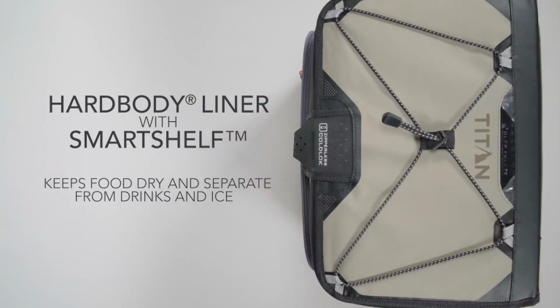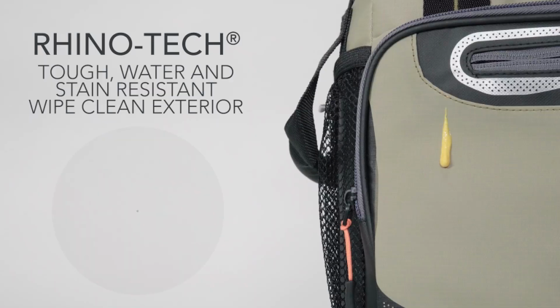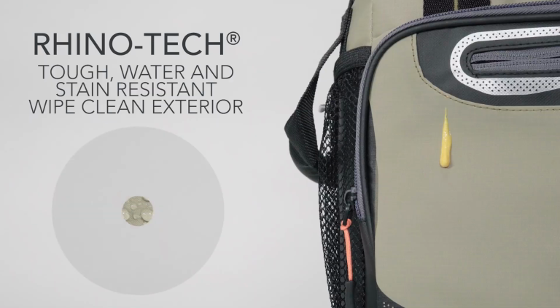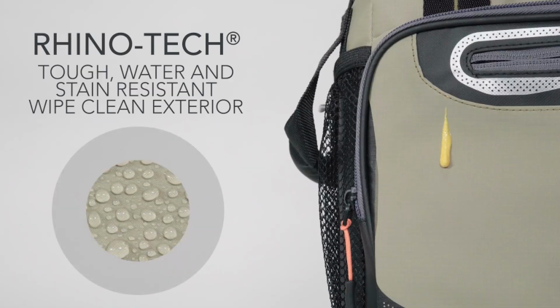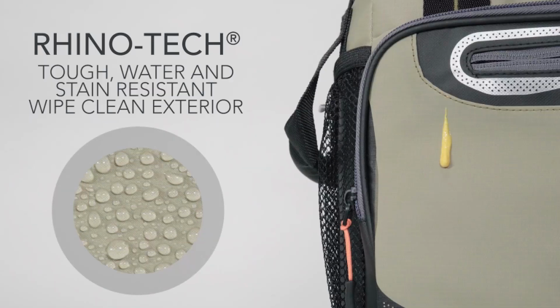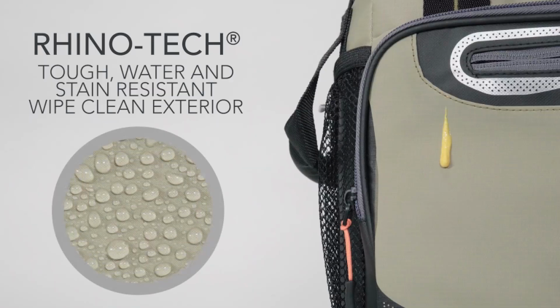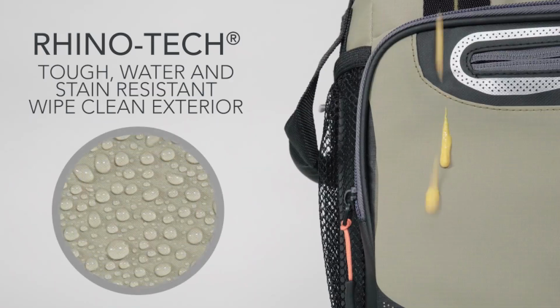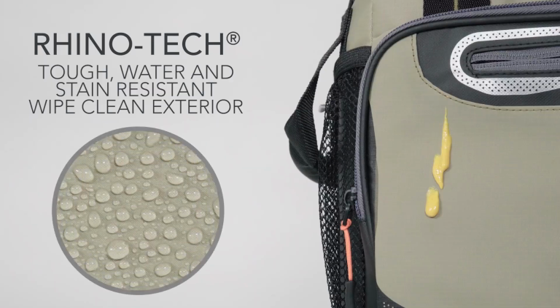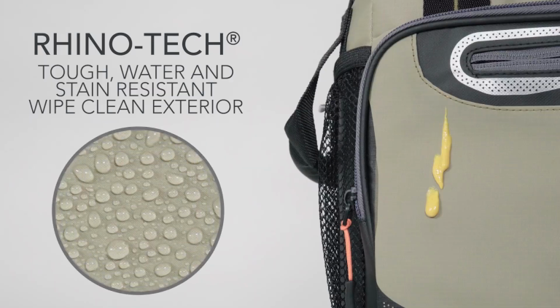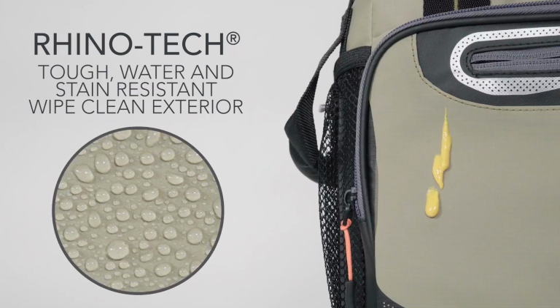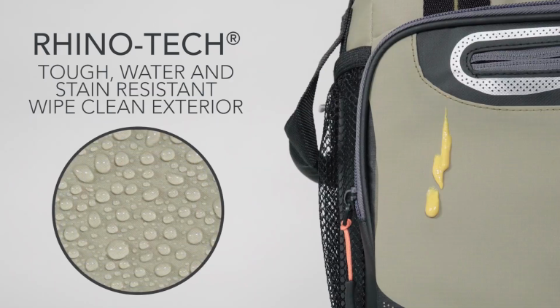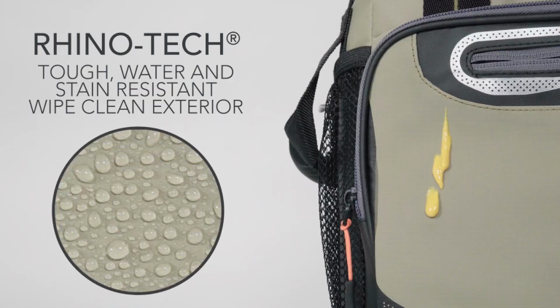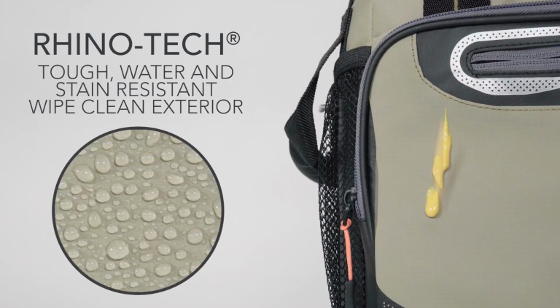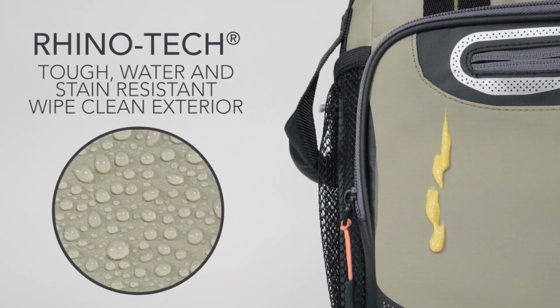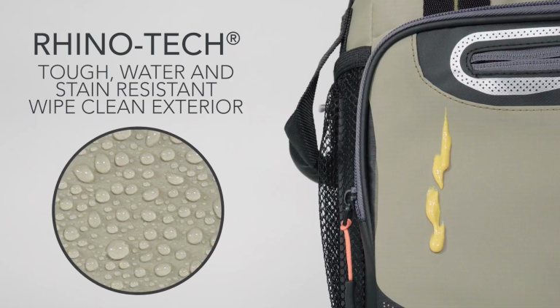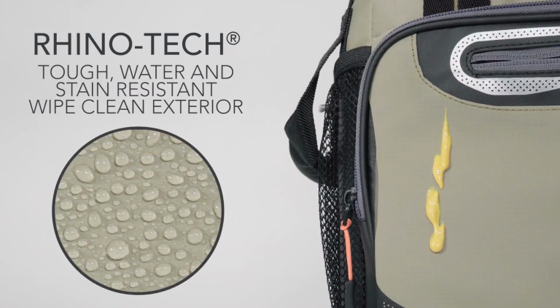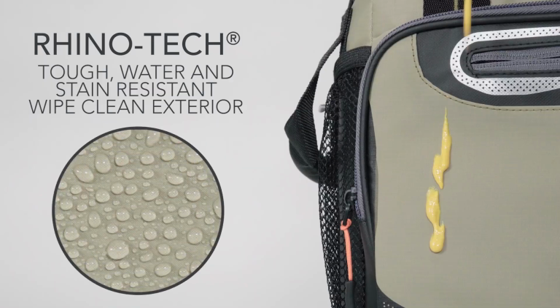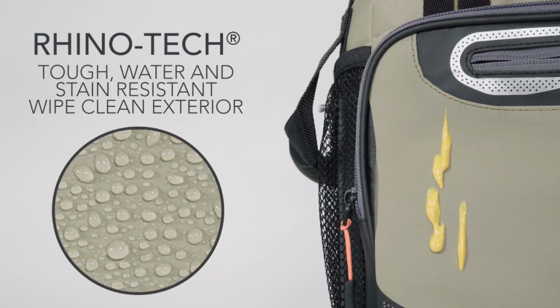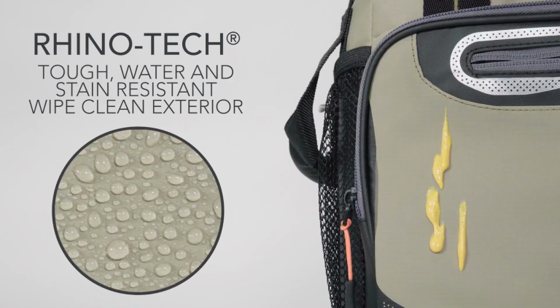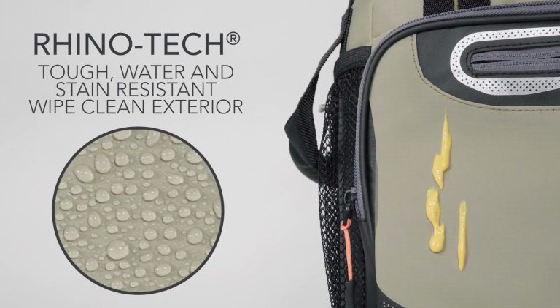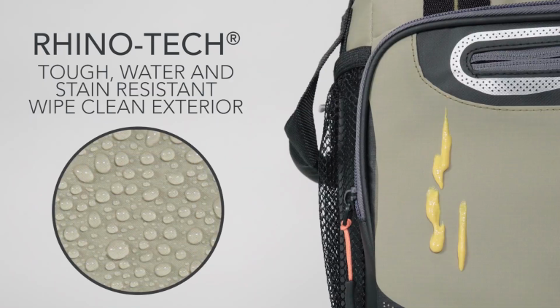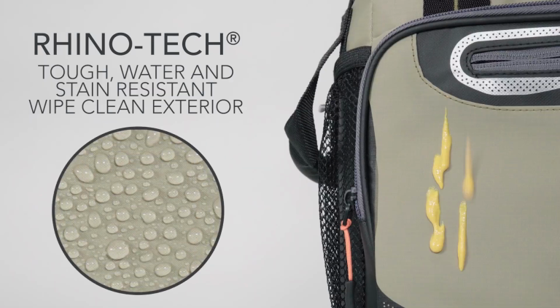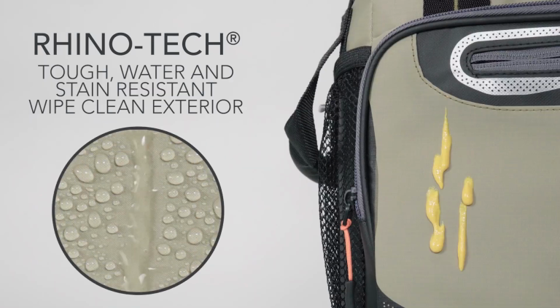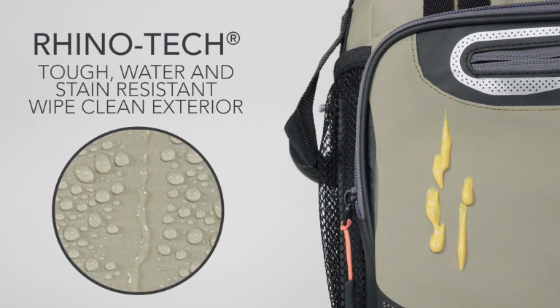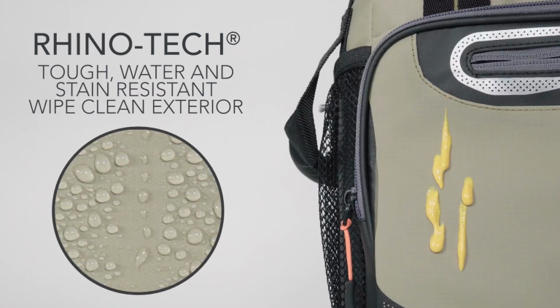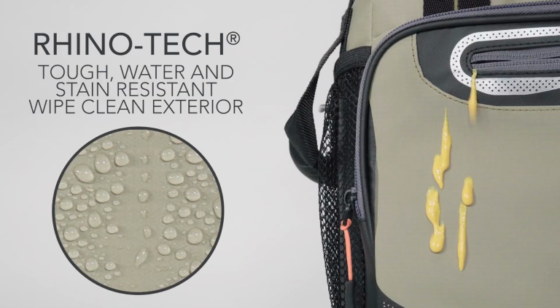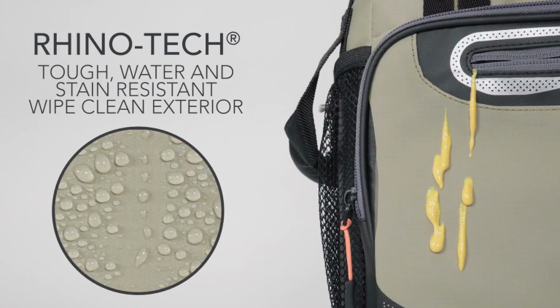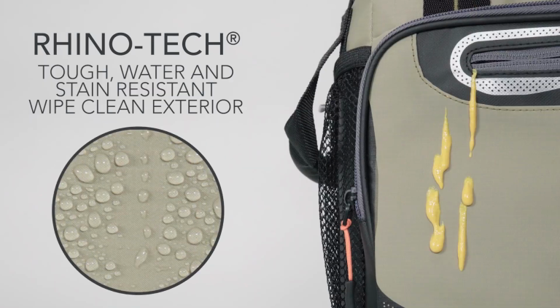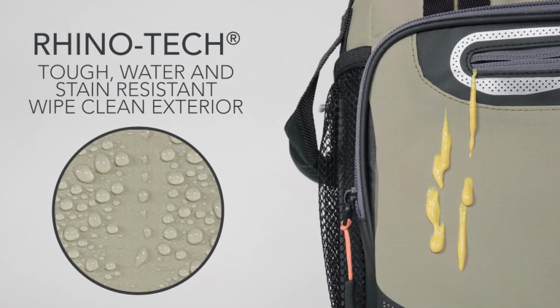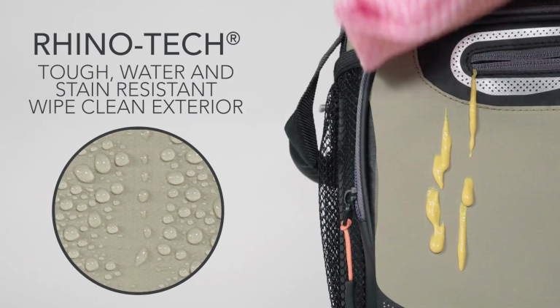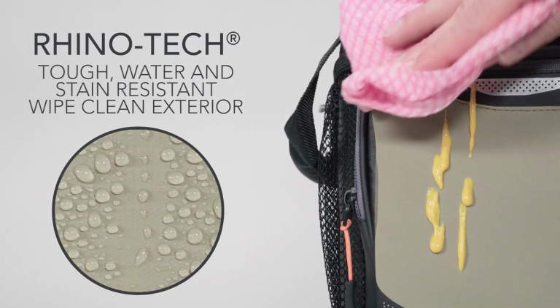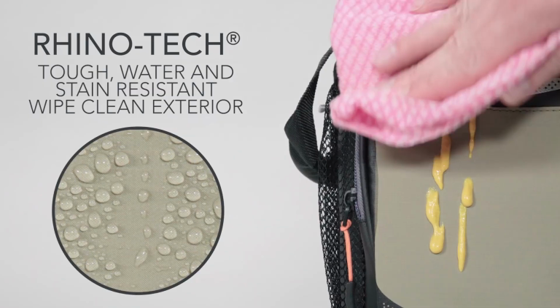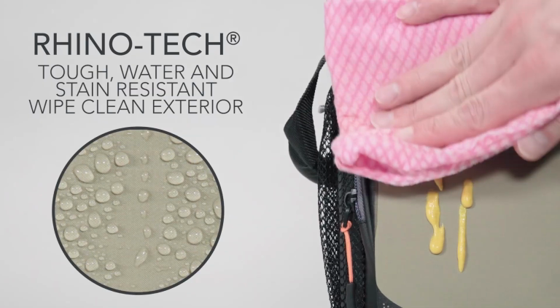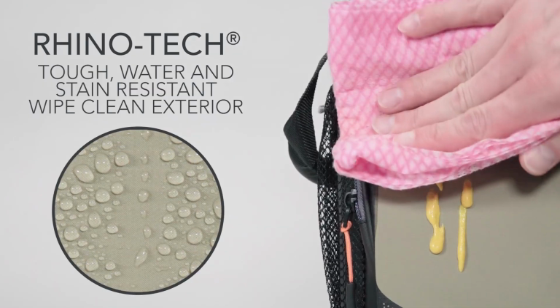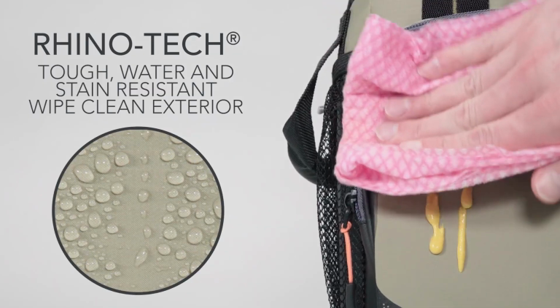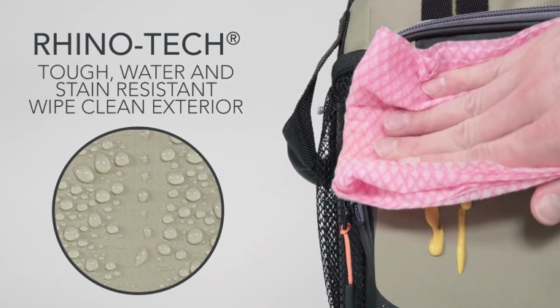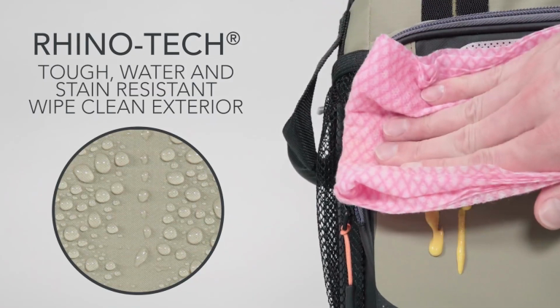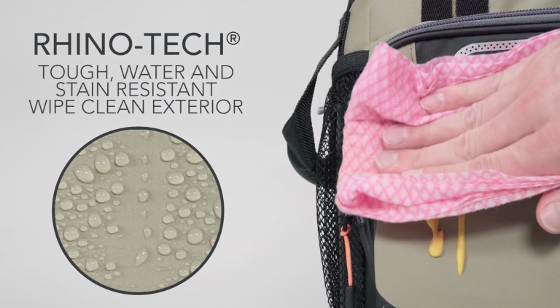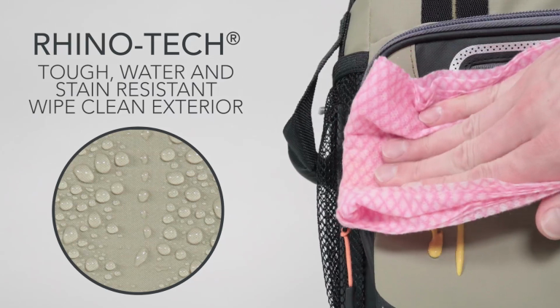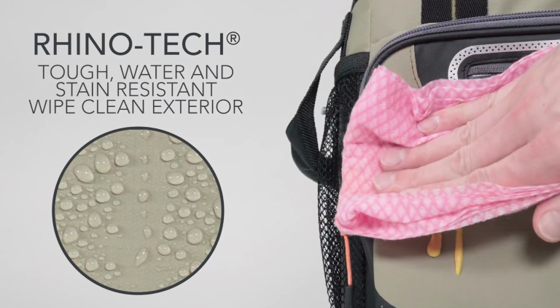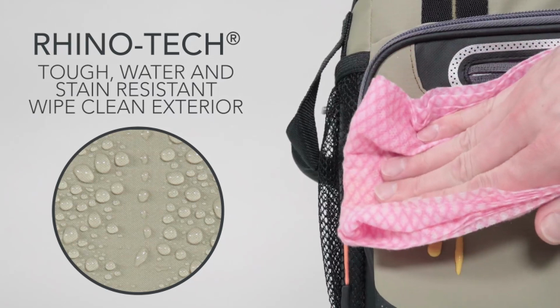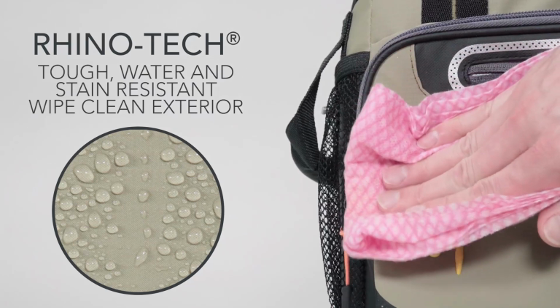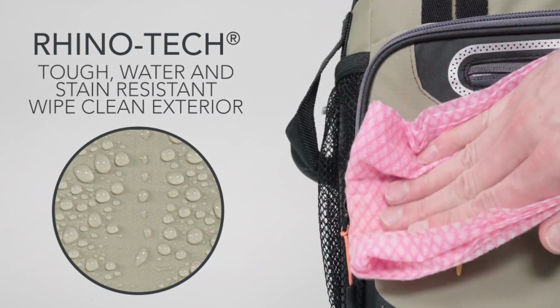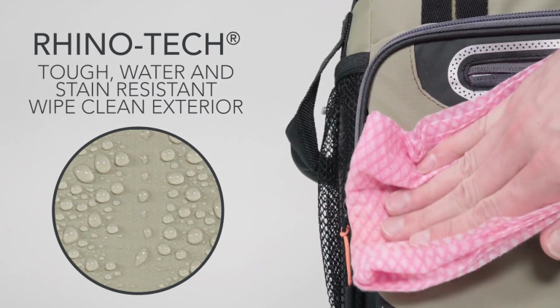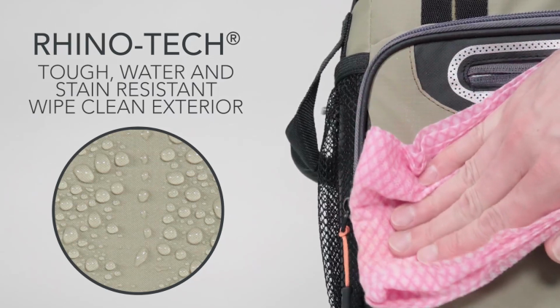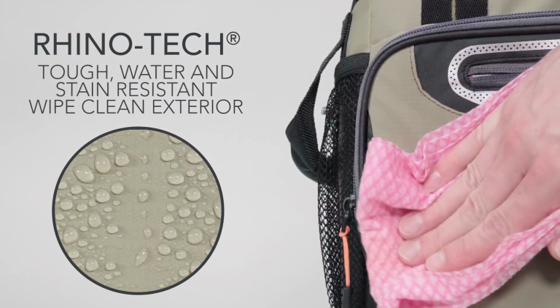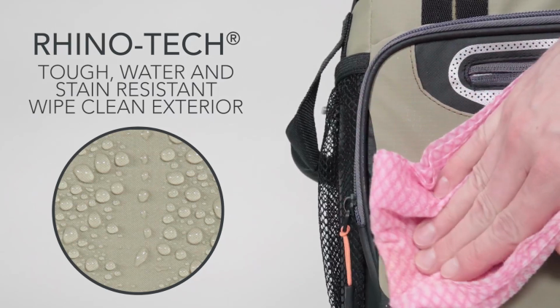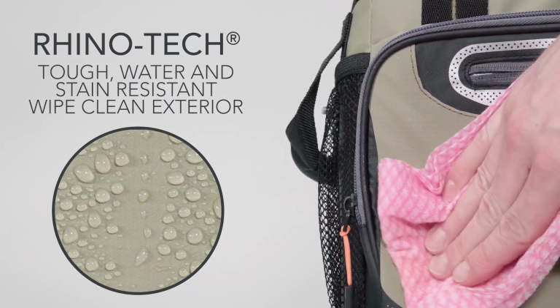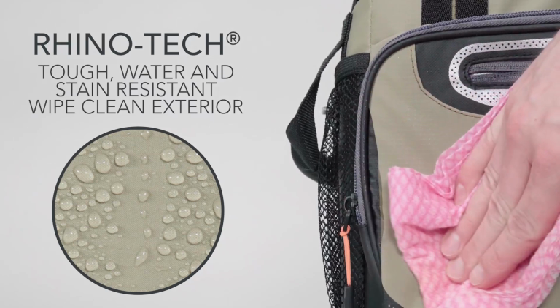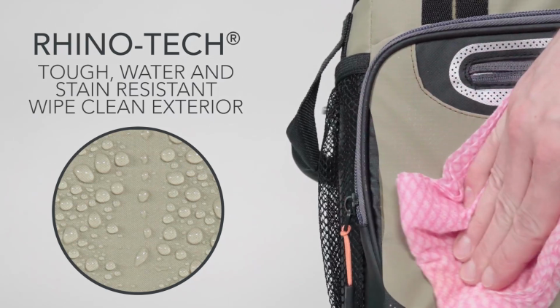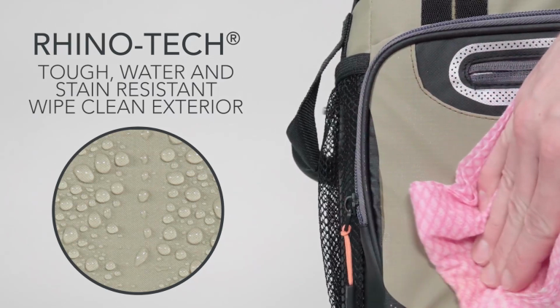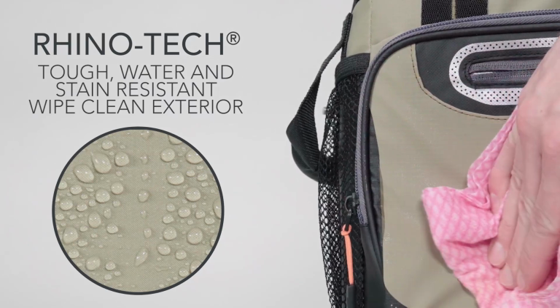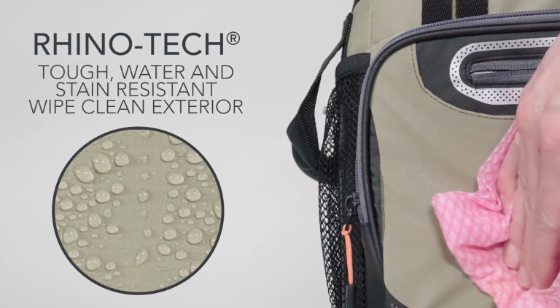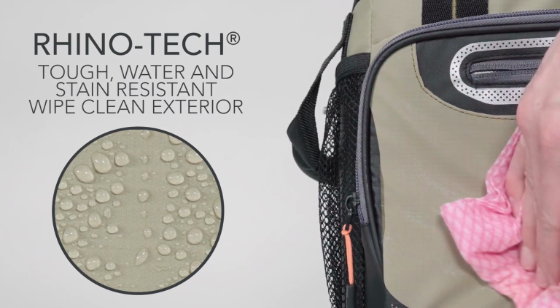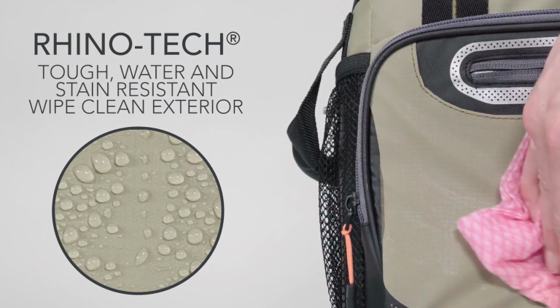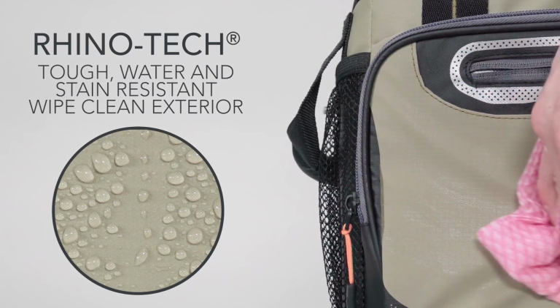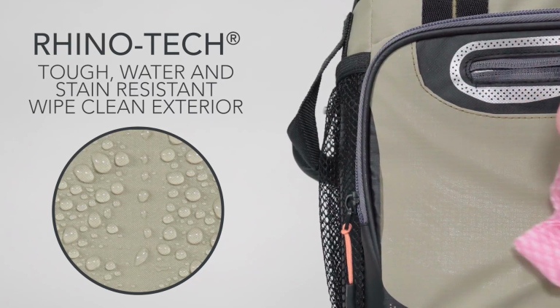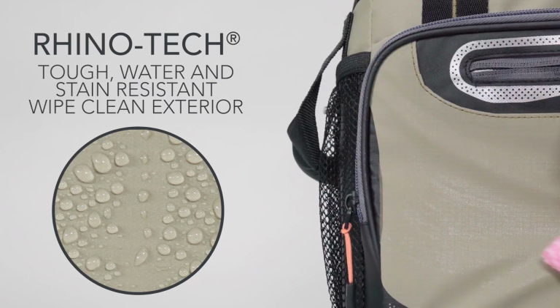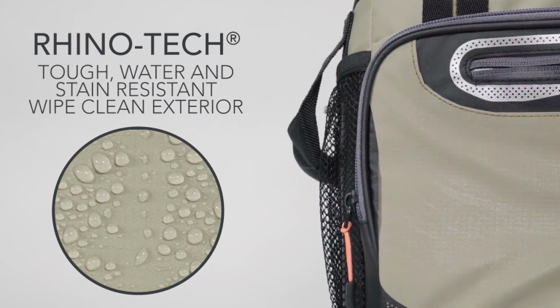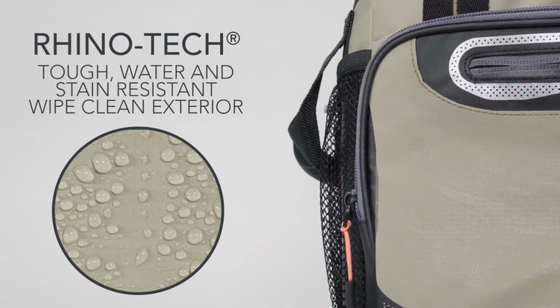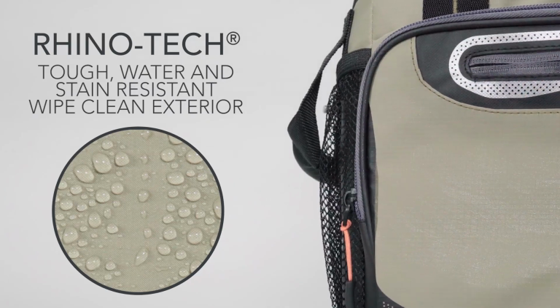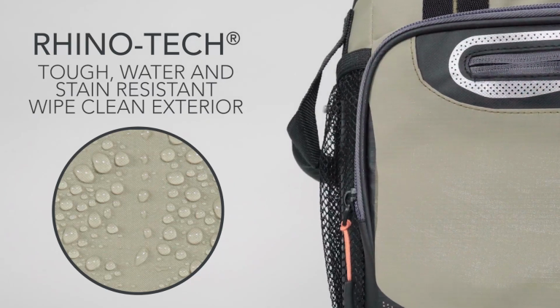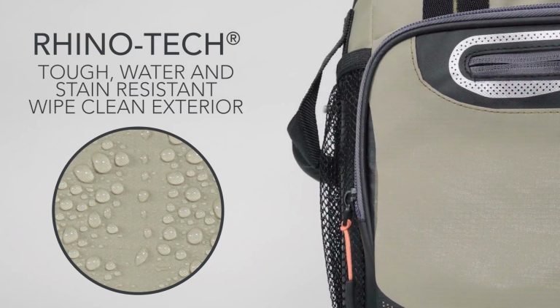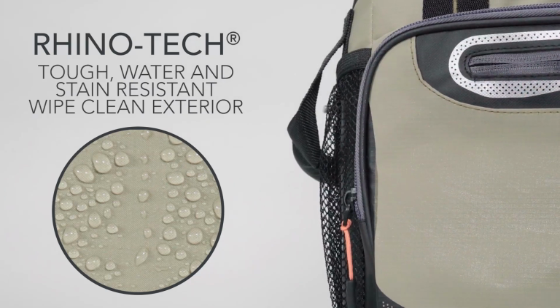The exterior is wrapped with our crazy durable Rhinotech material that is tough, water and stain-resistant, and super easy to wipe clean.